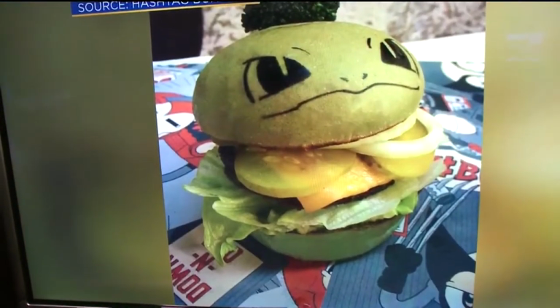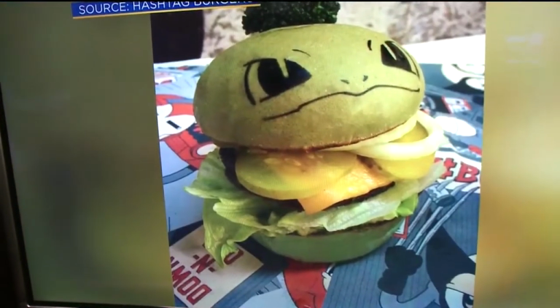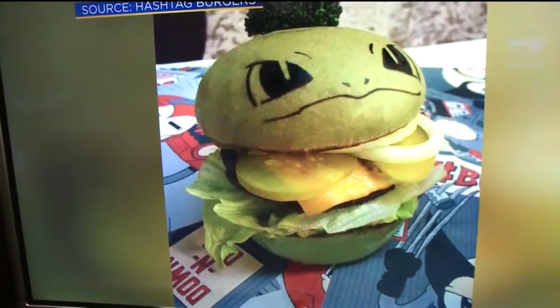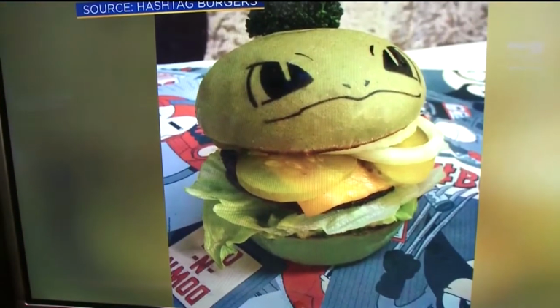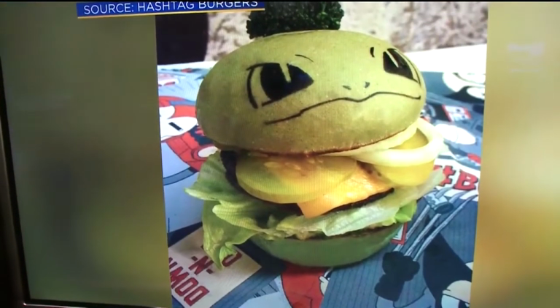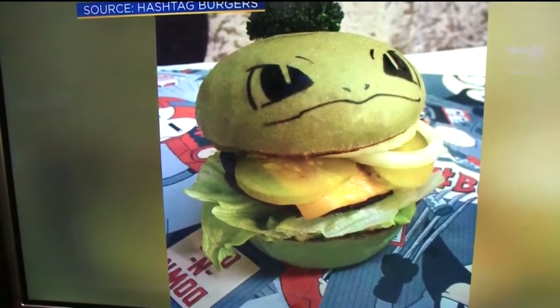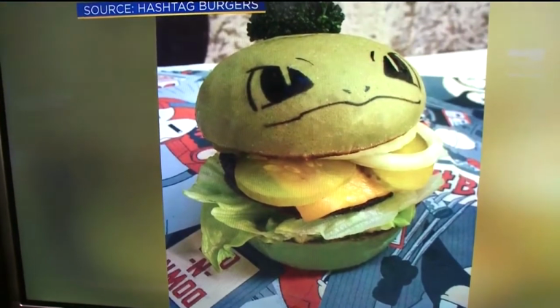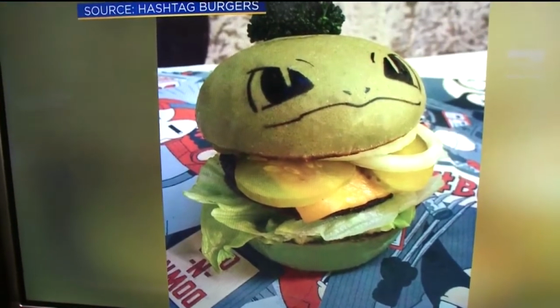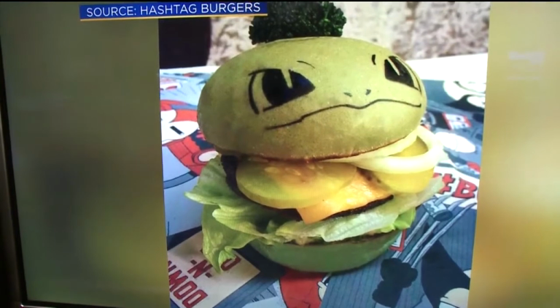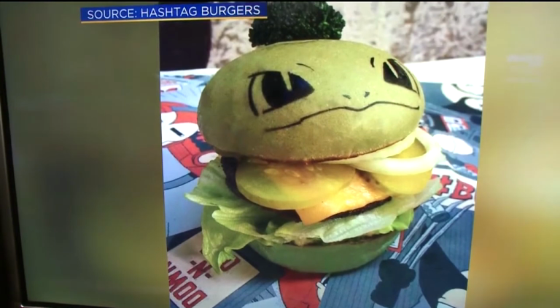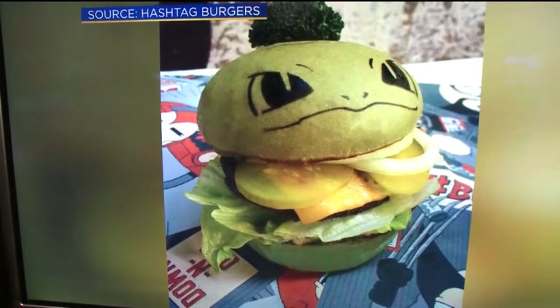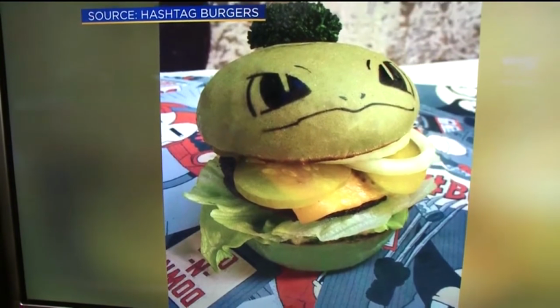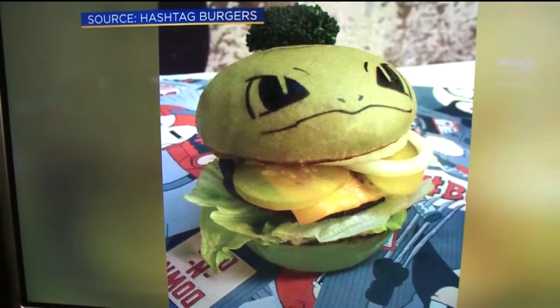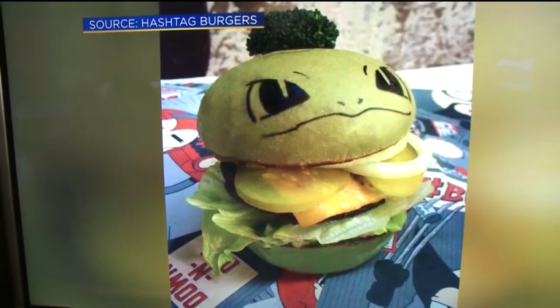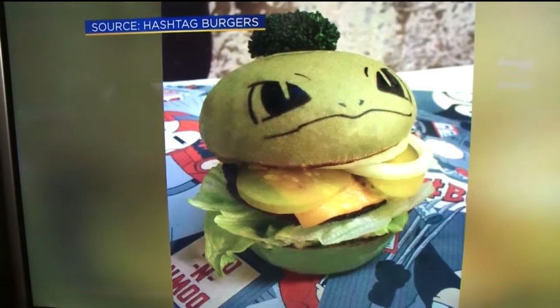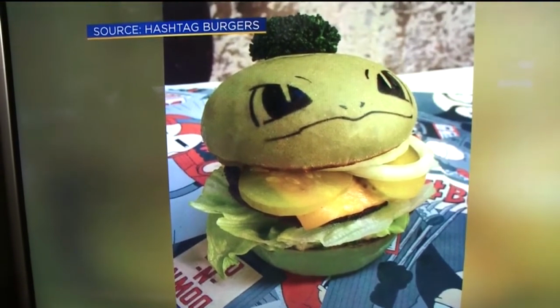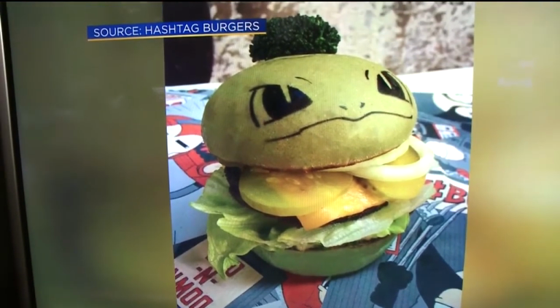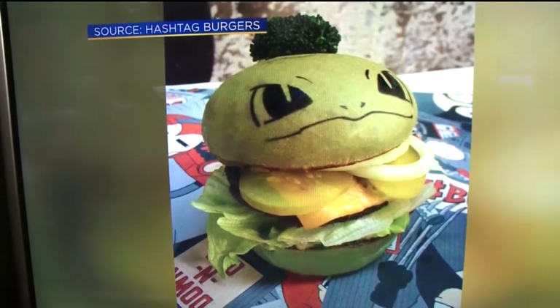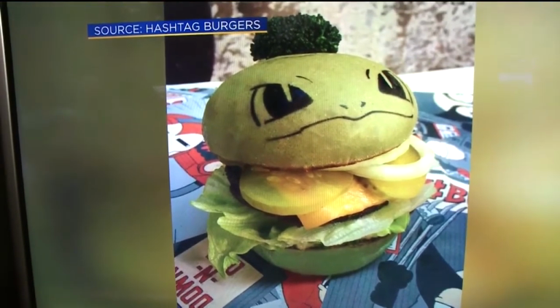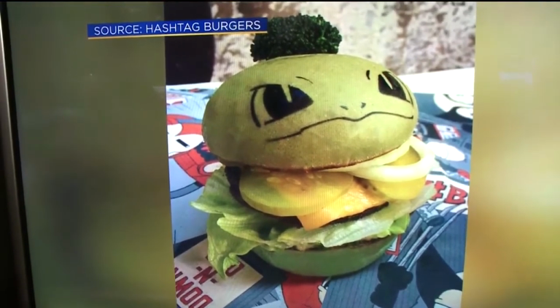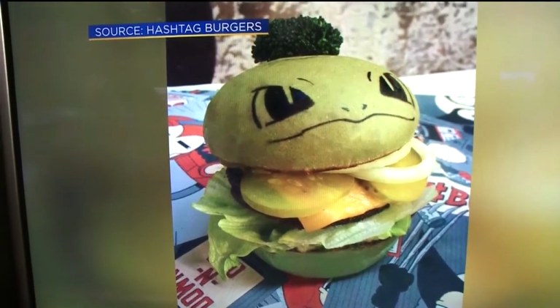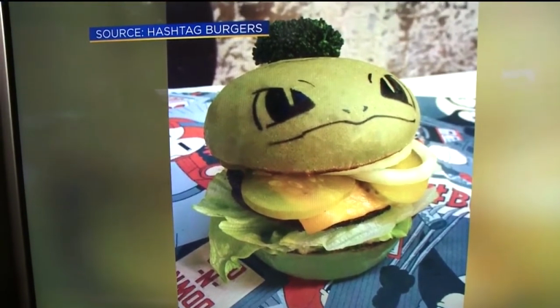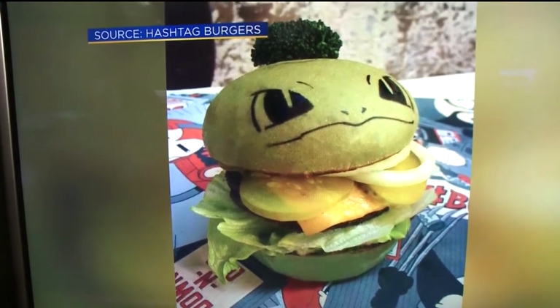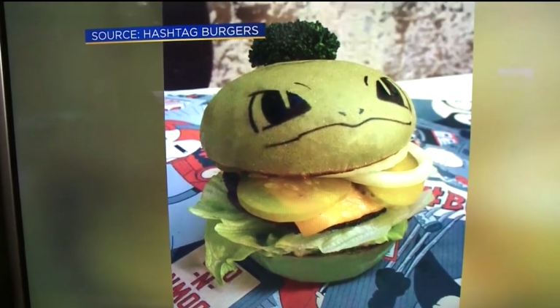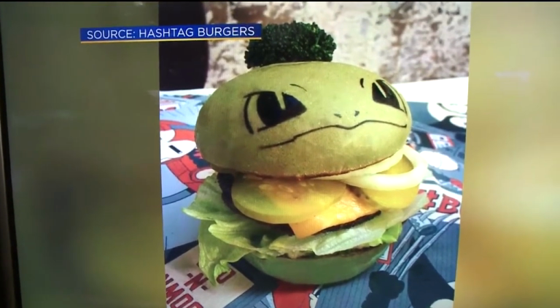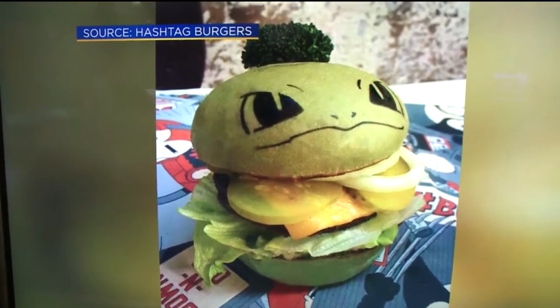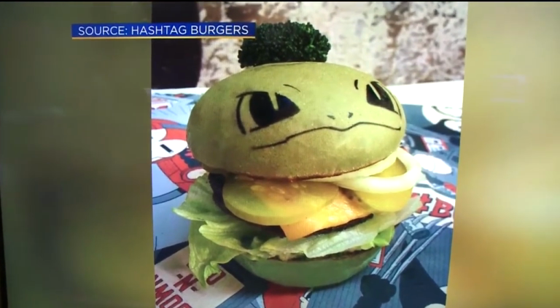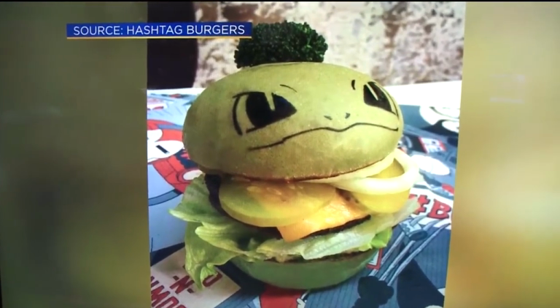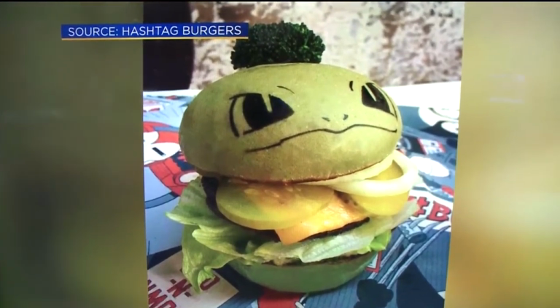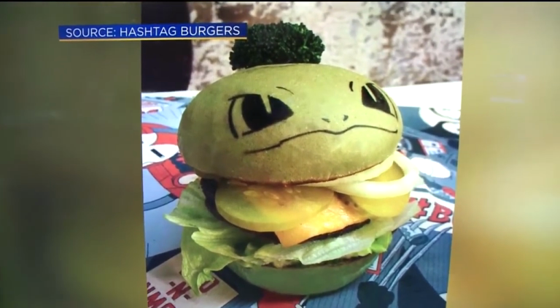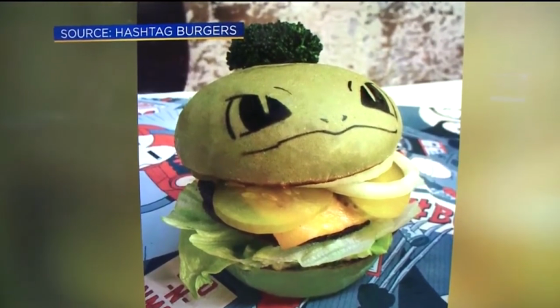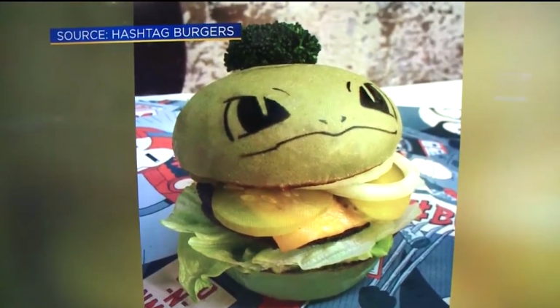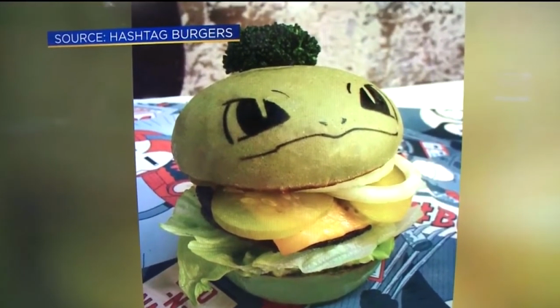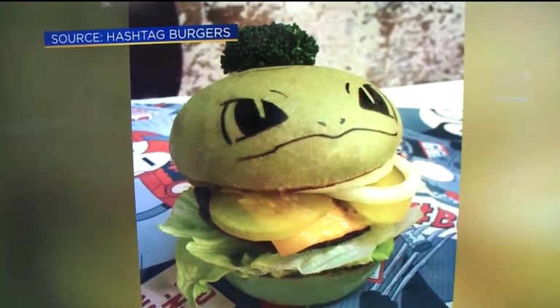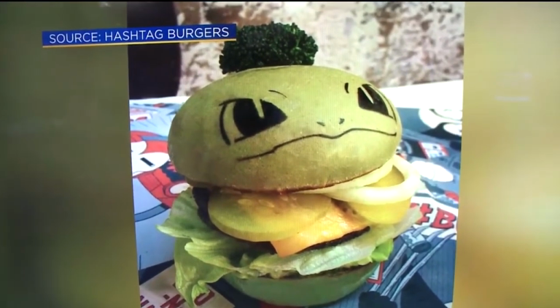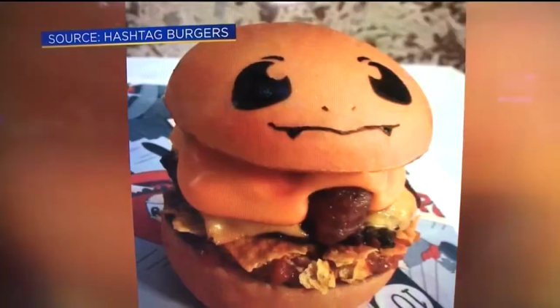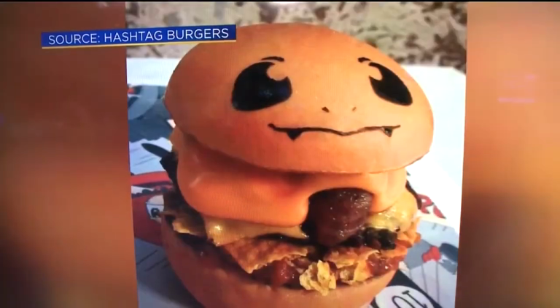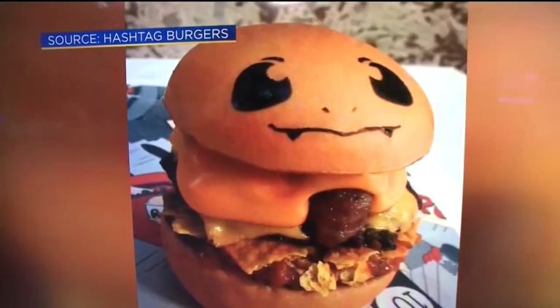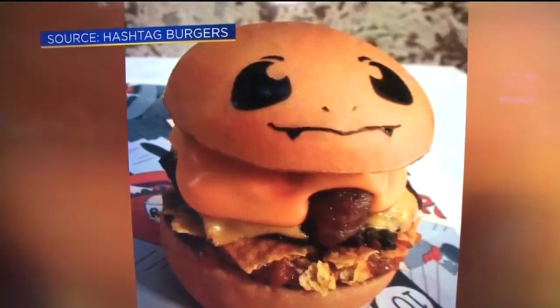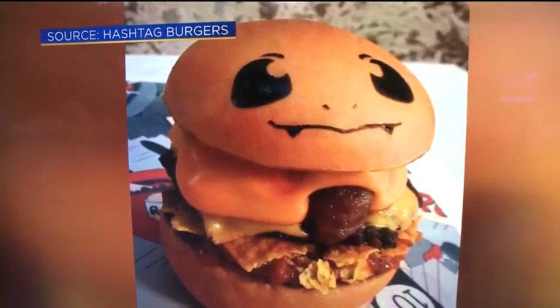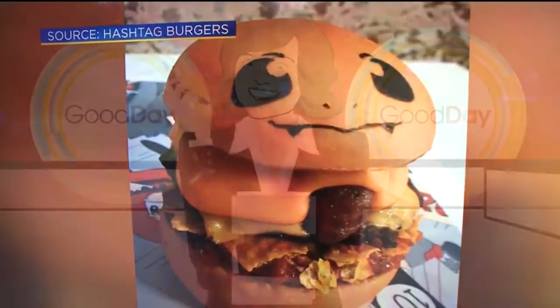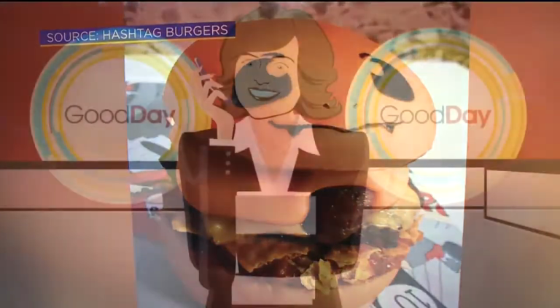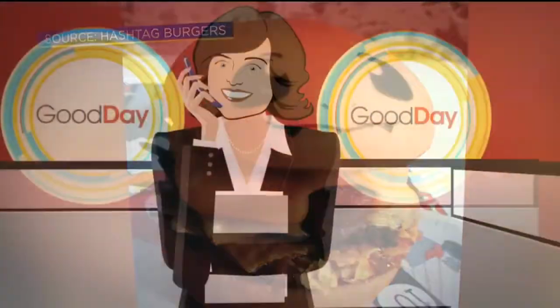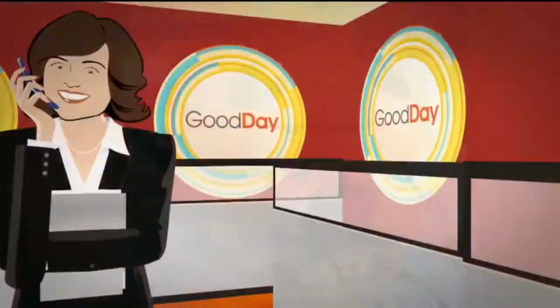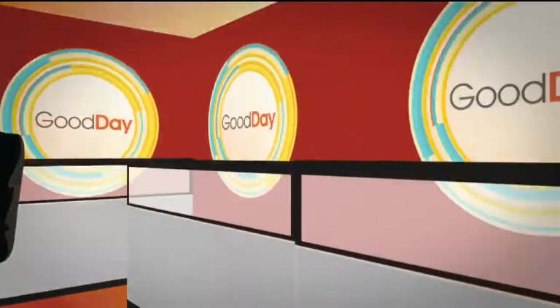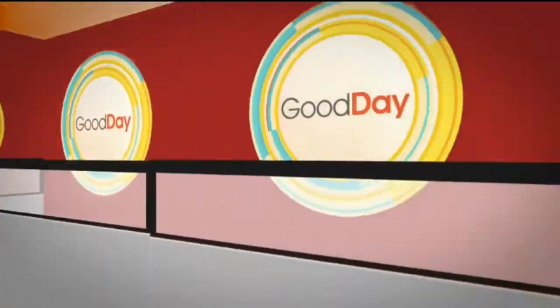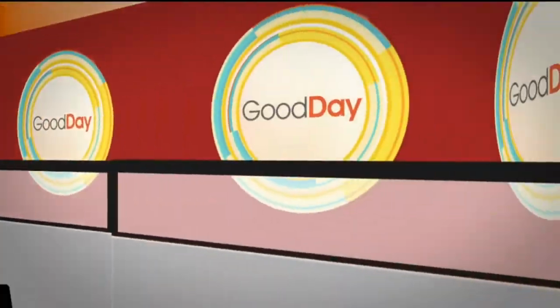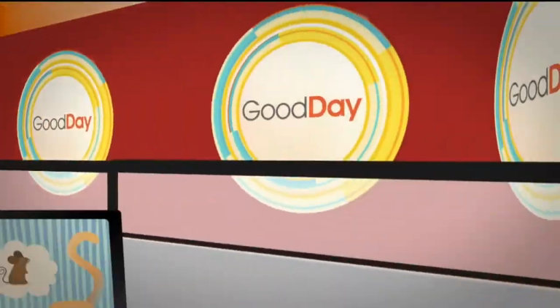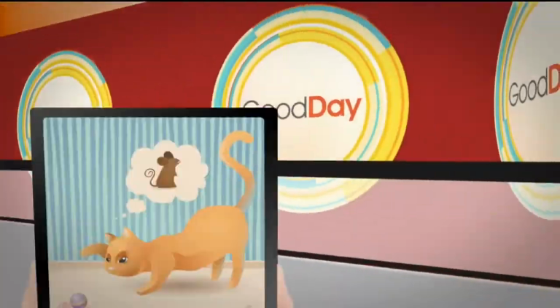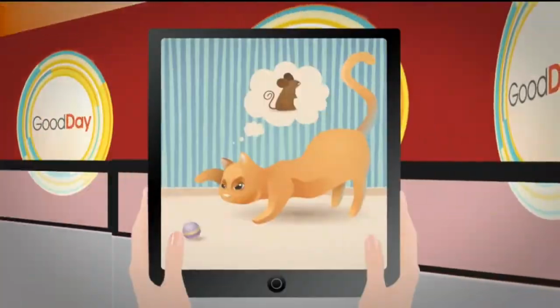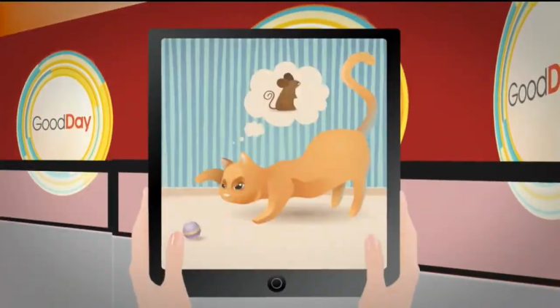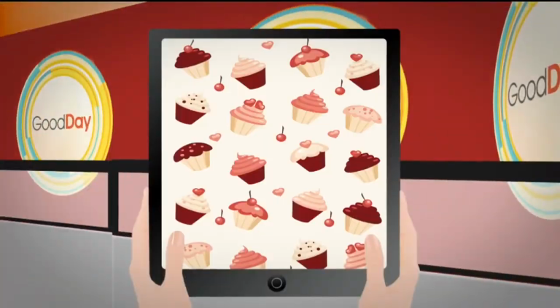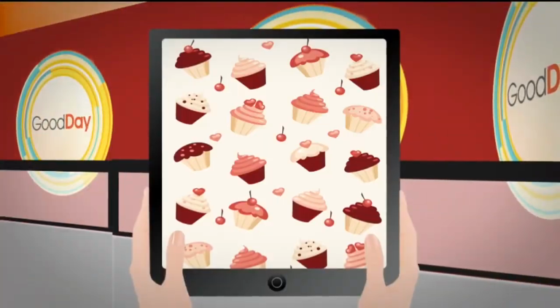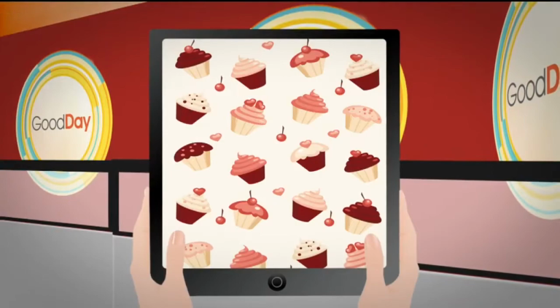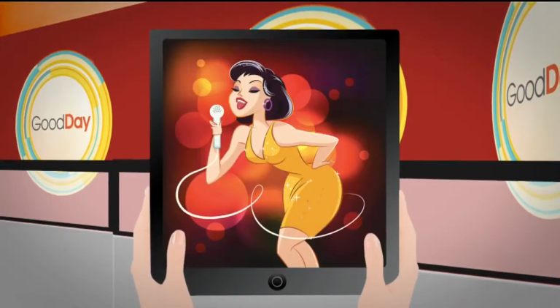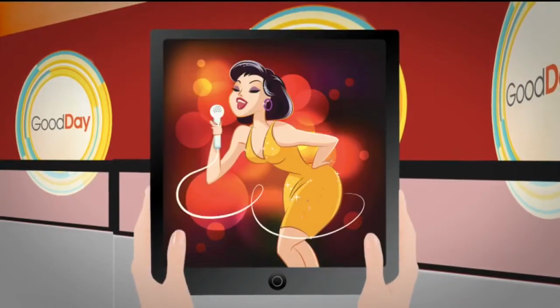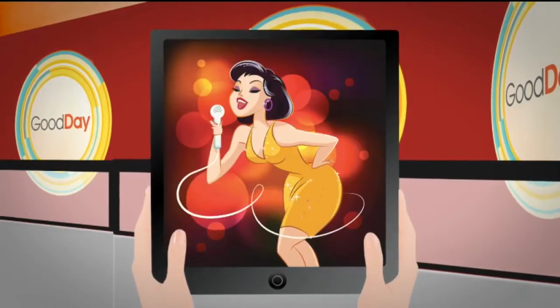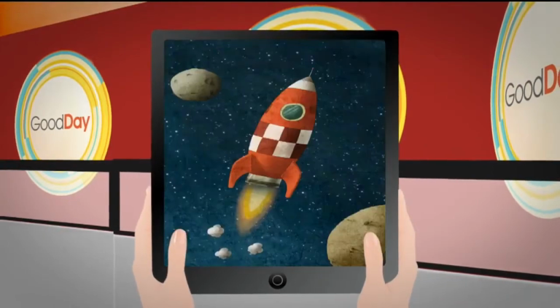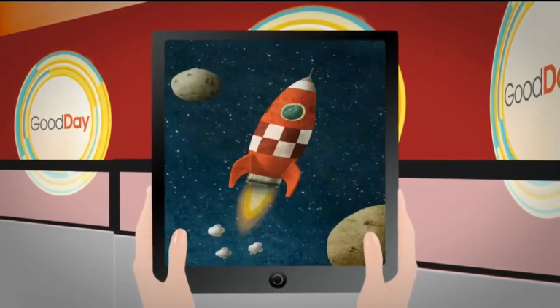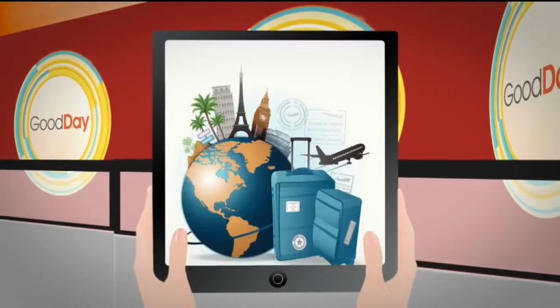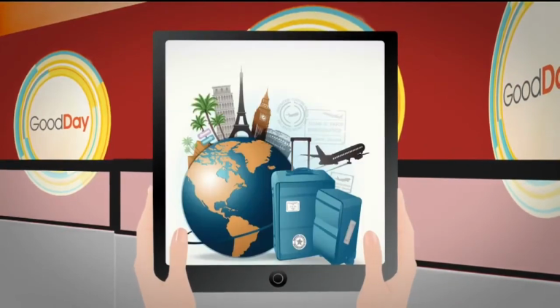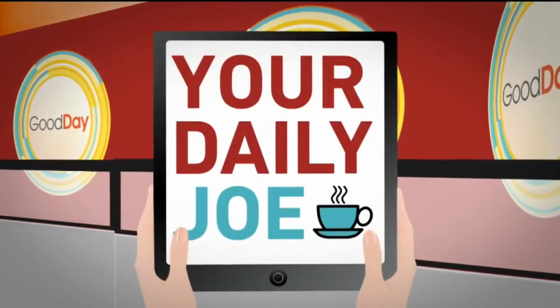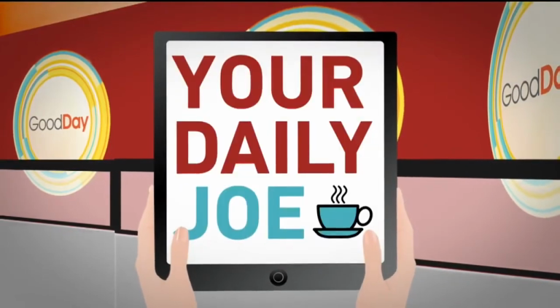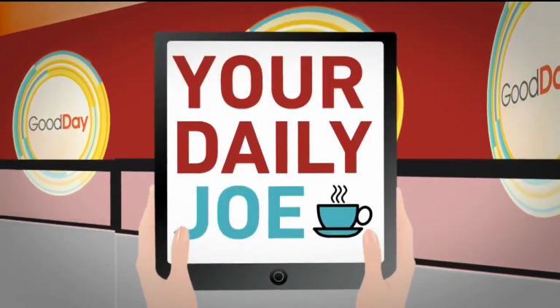They're available in limited quantities in Sydney, Australia until September 3rd. So cute. Thanks.